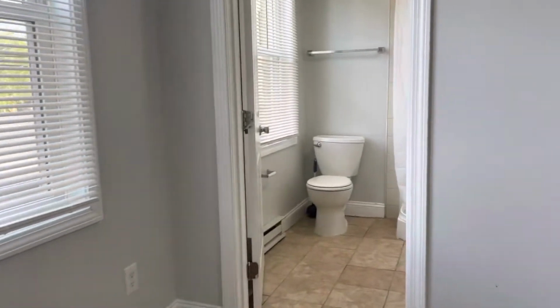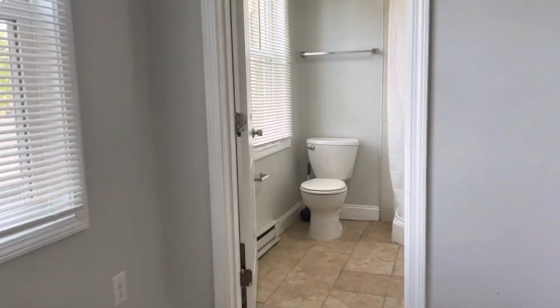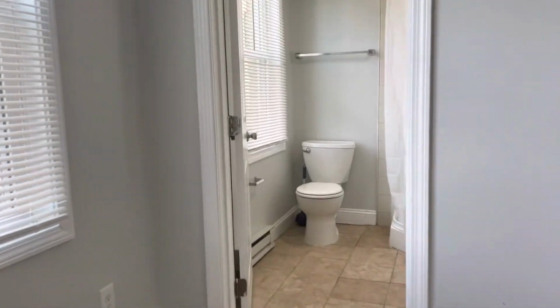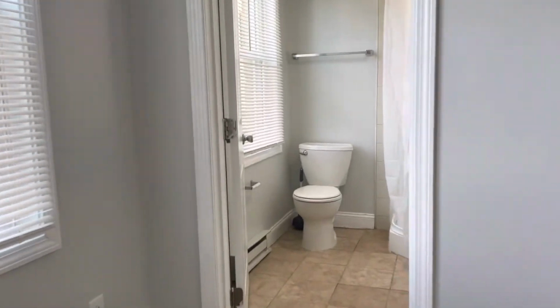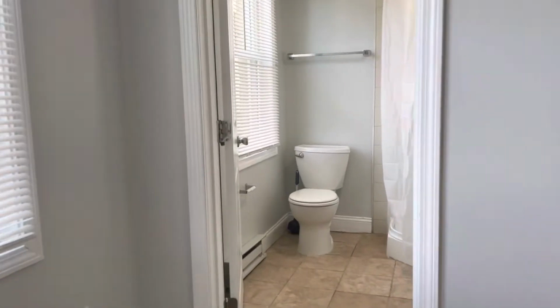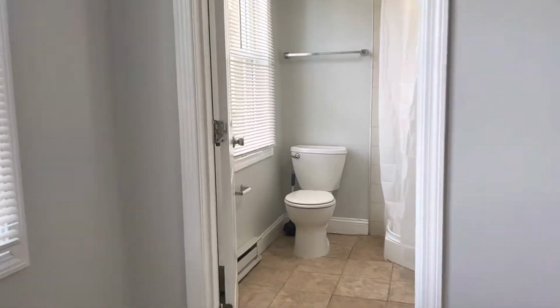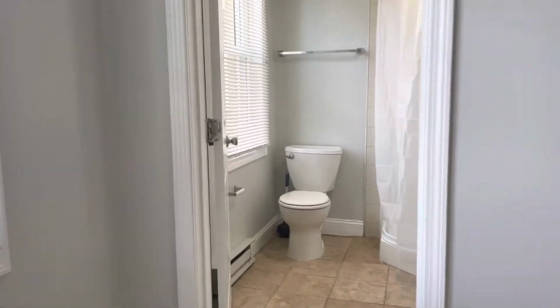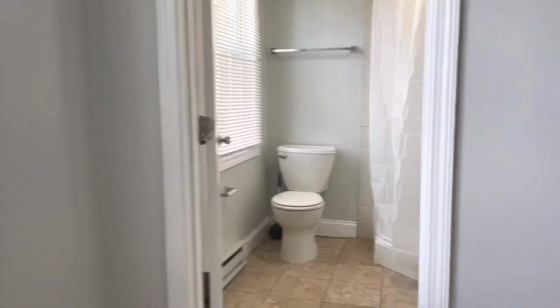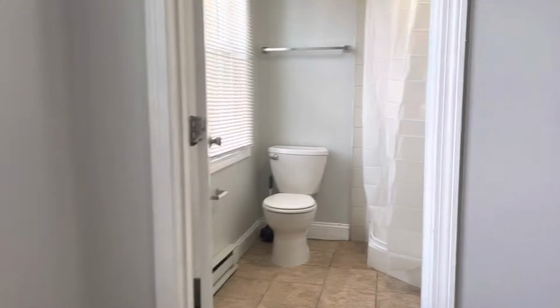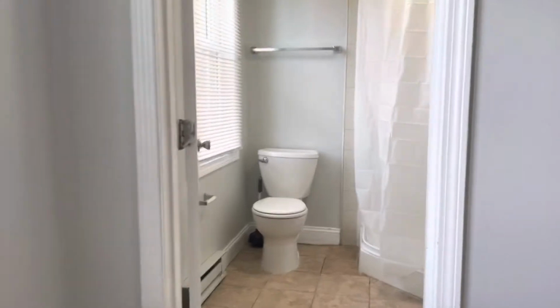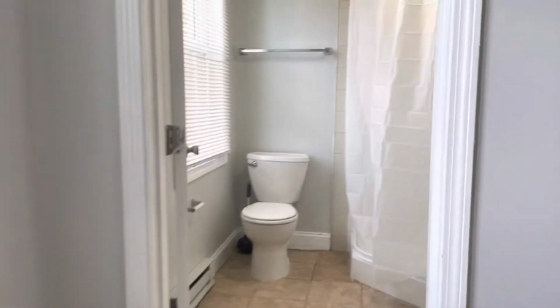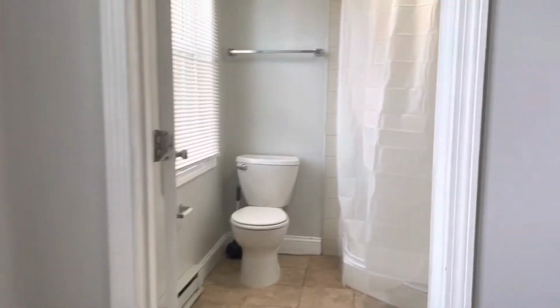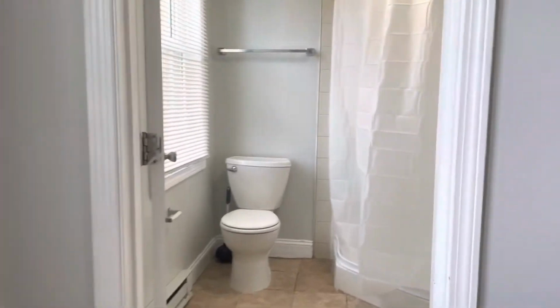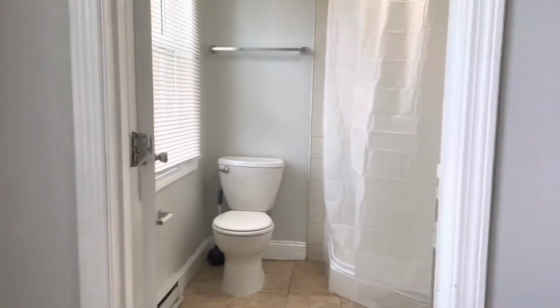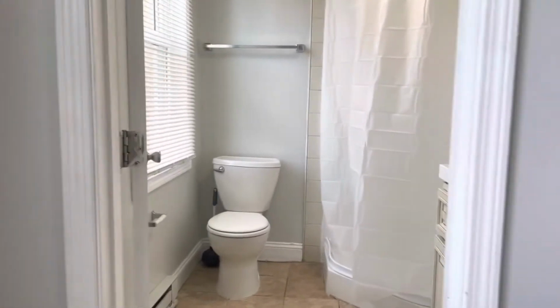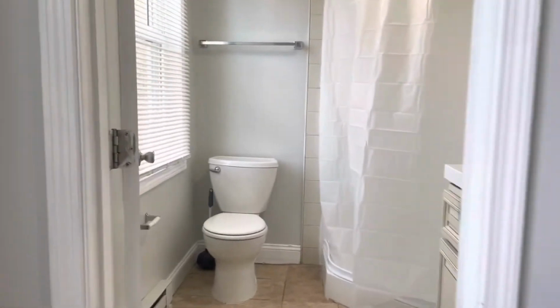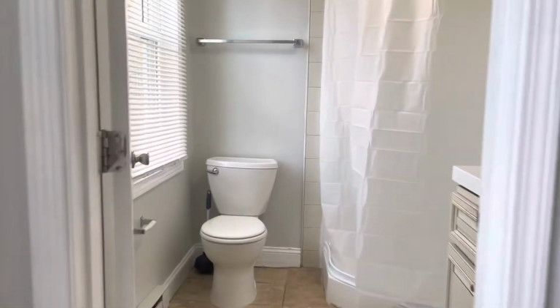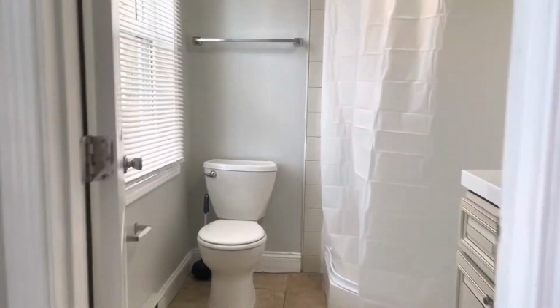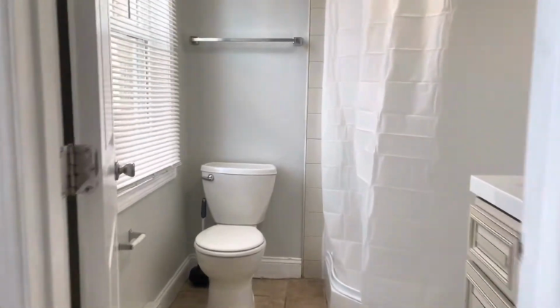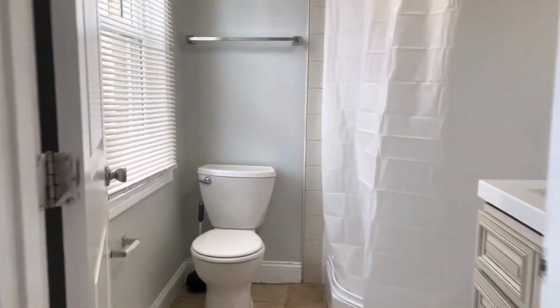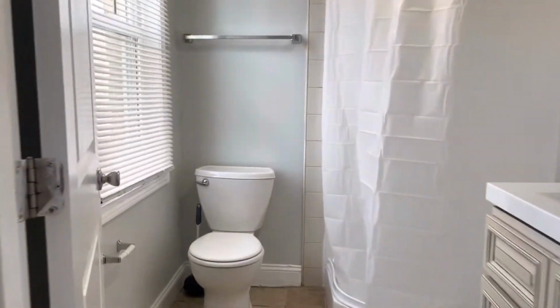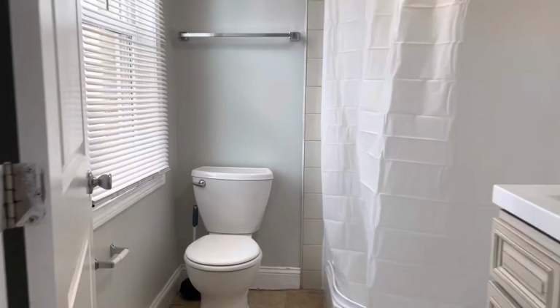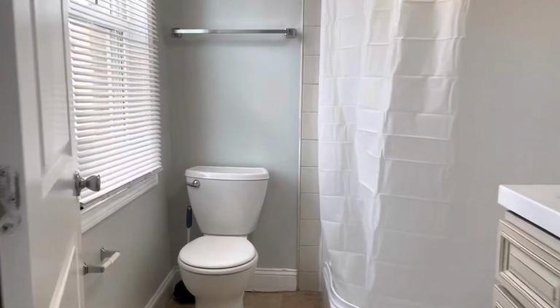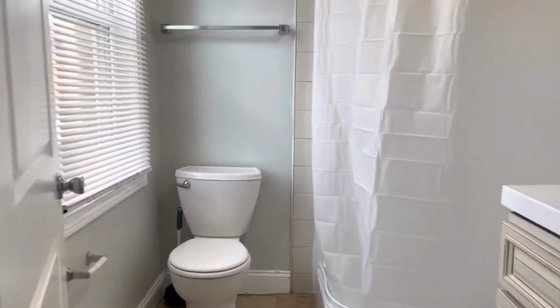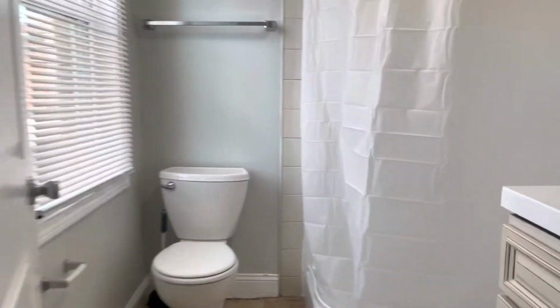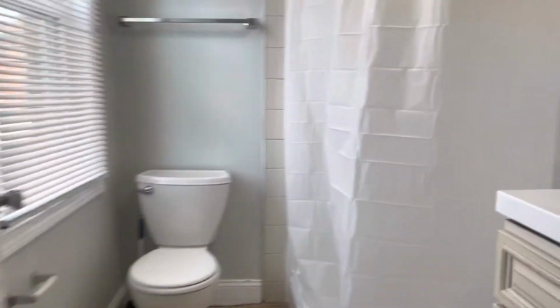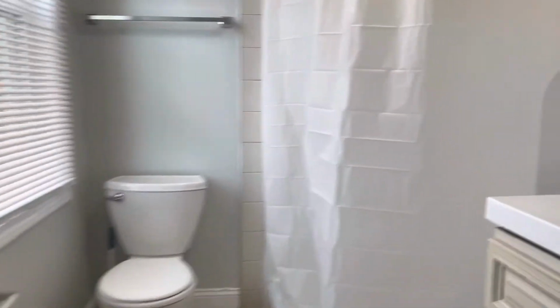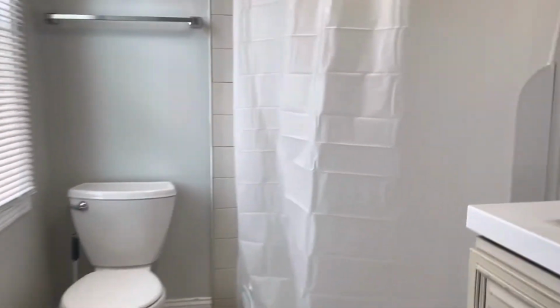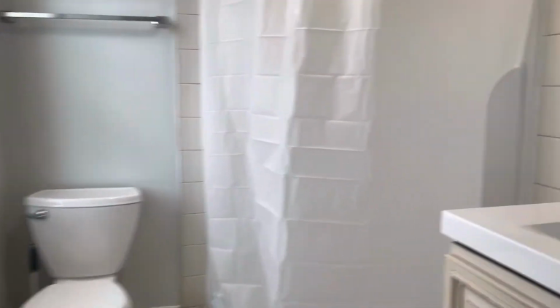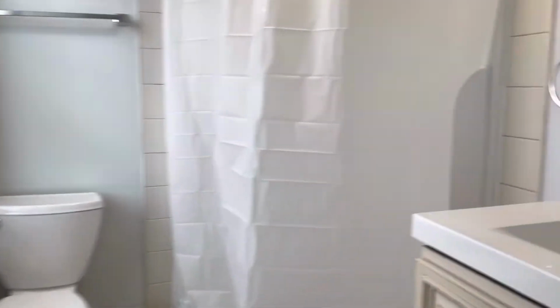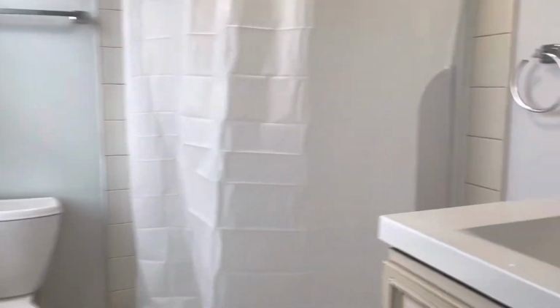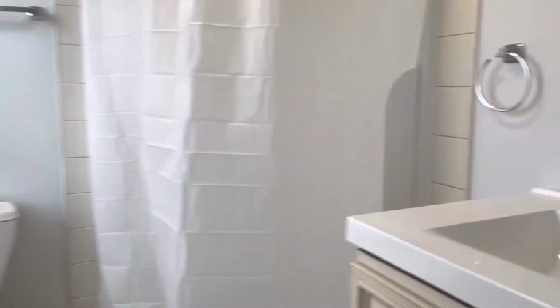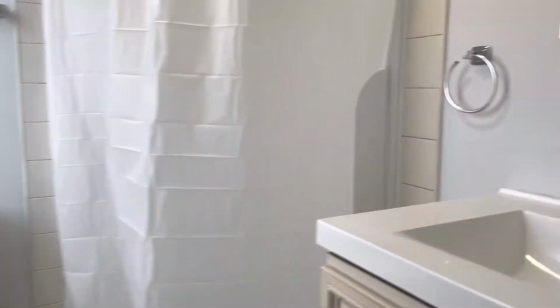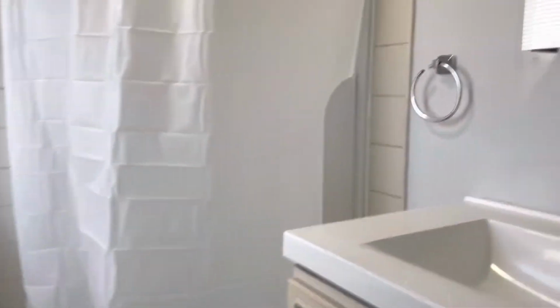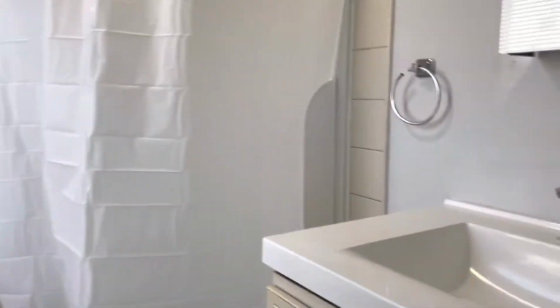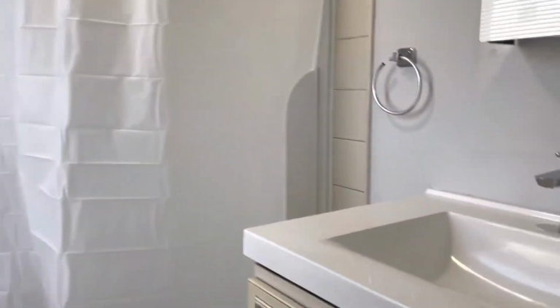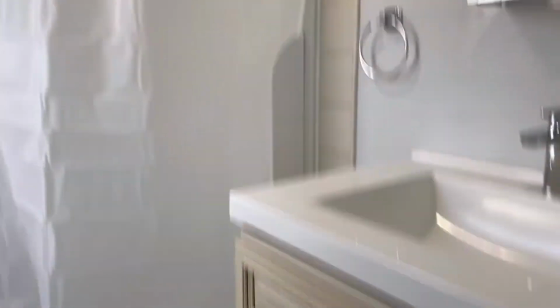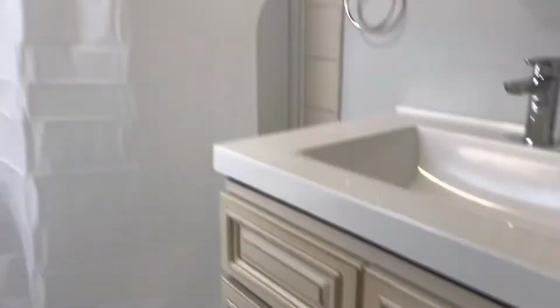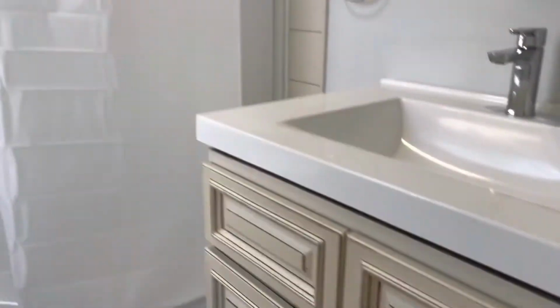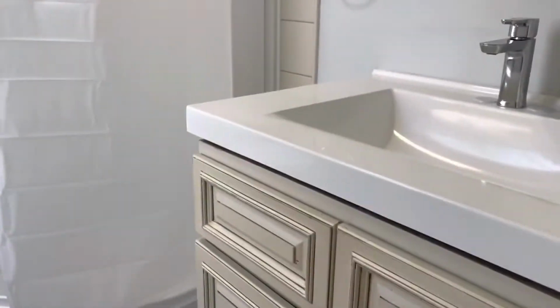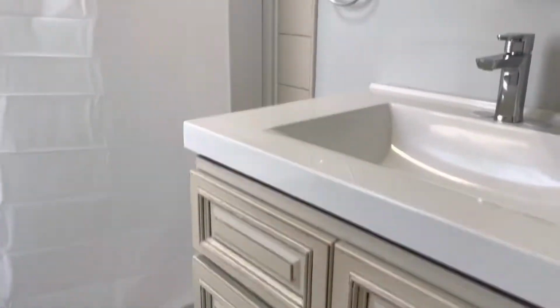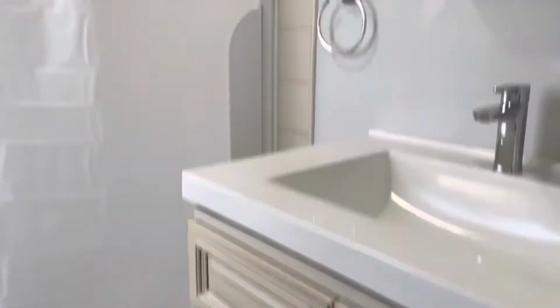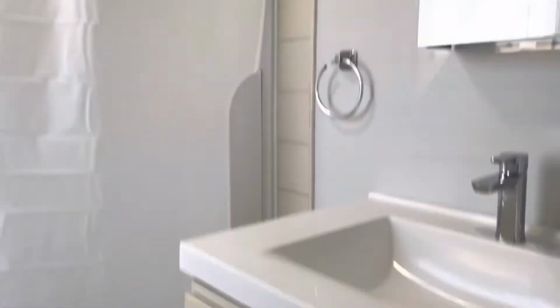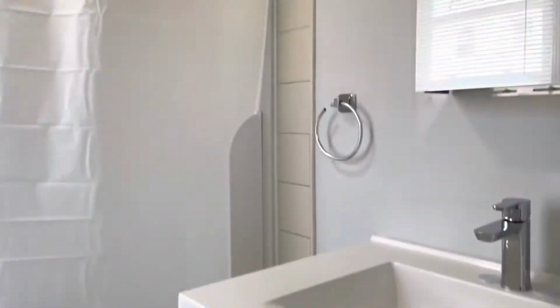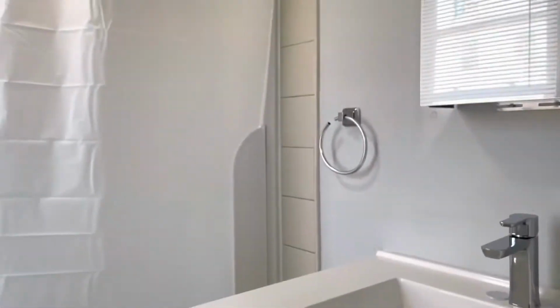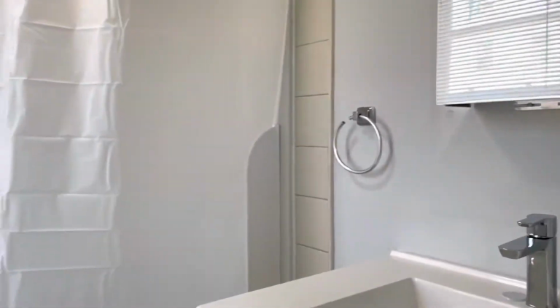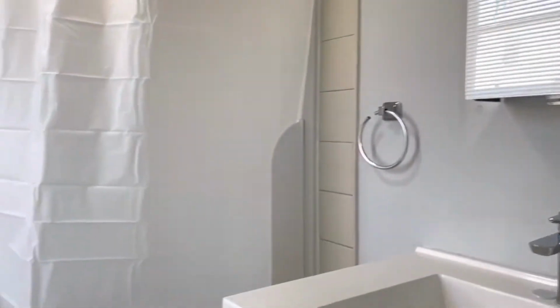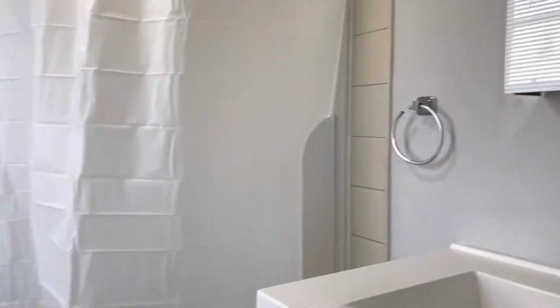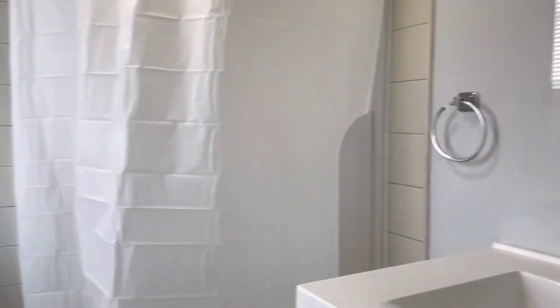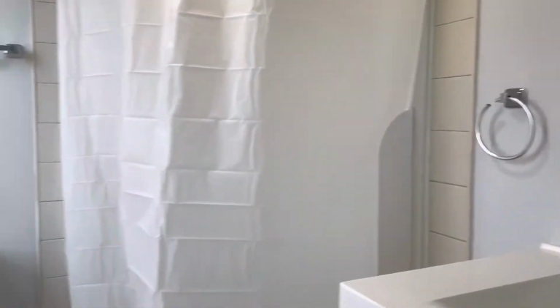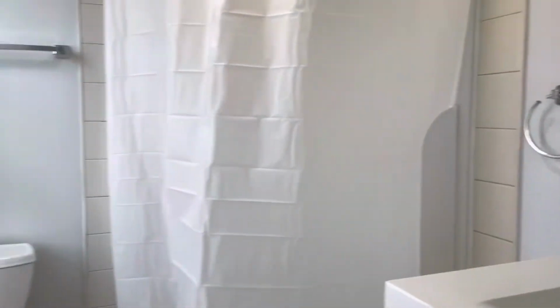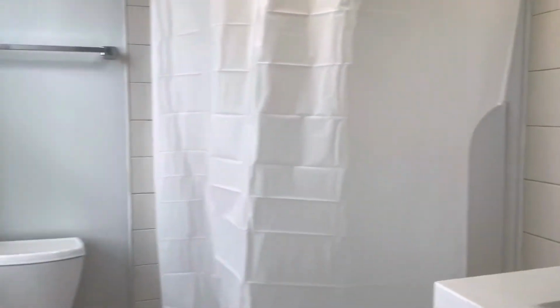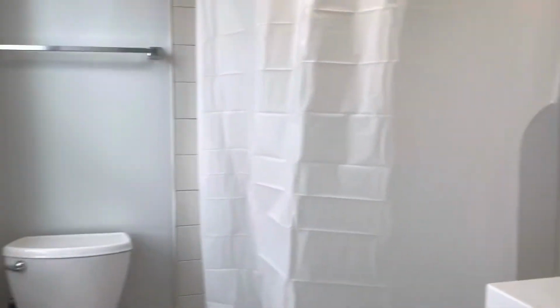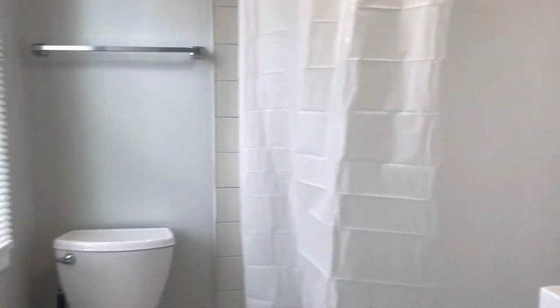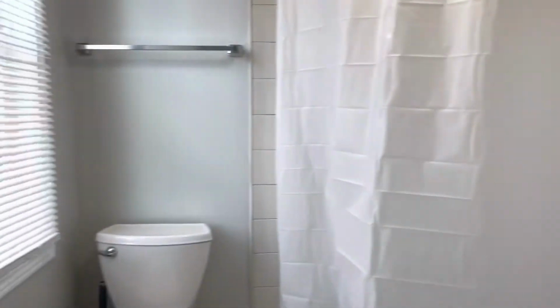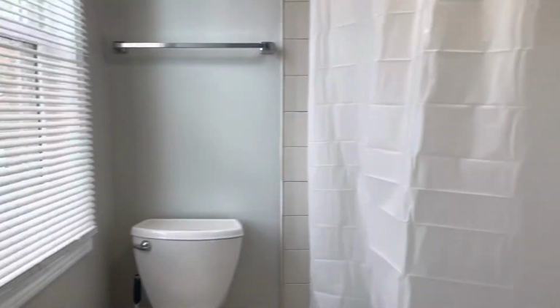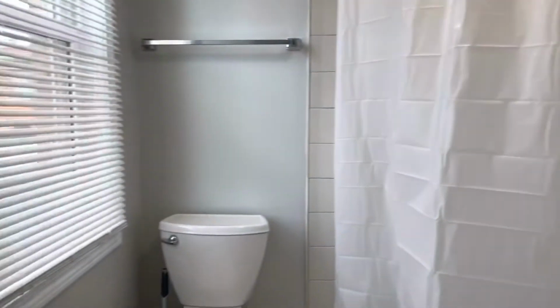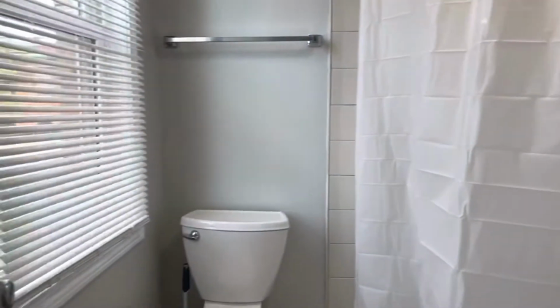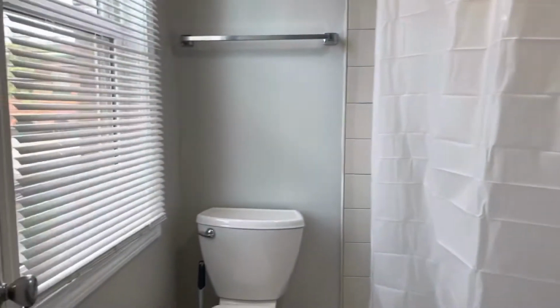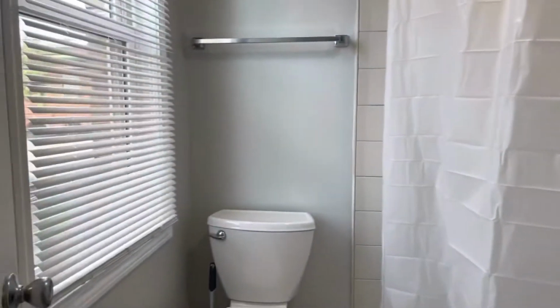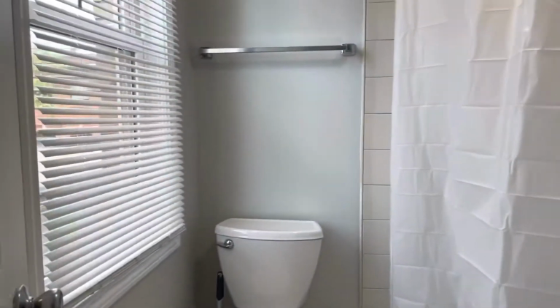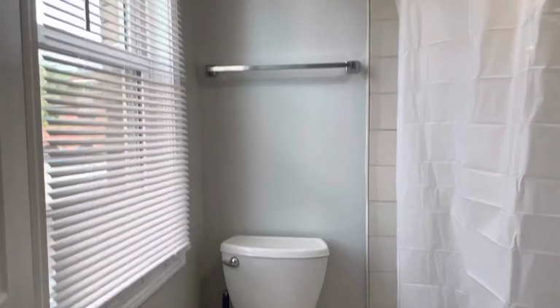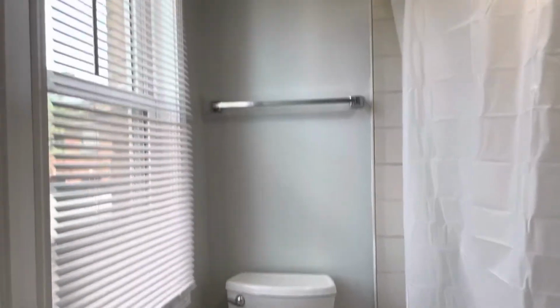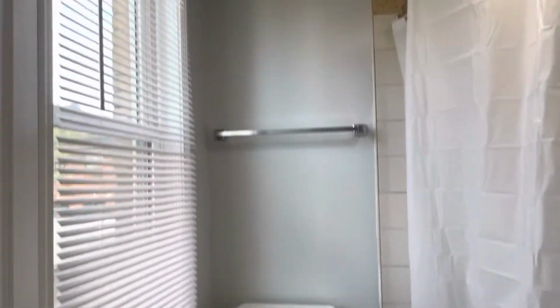On the left side, you have a full bathroom — newer vanity, the shower, and a new tub.